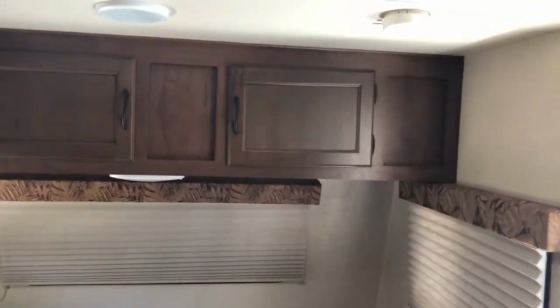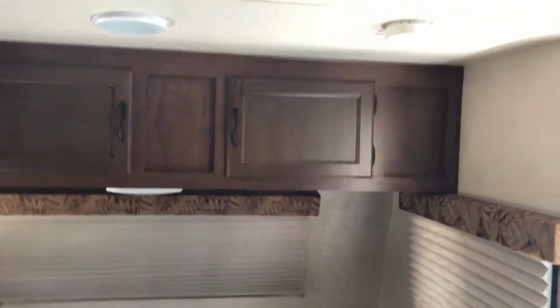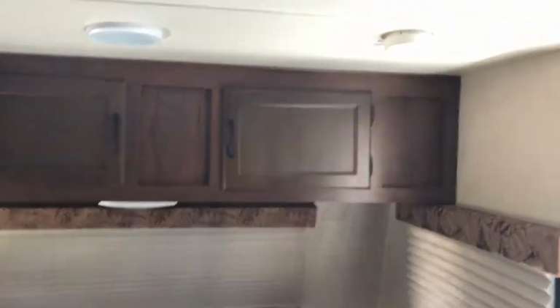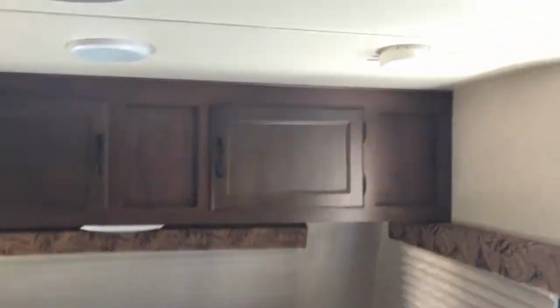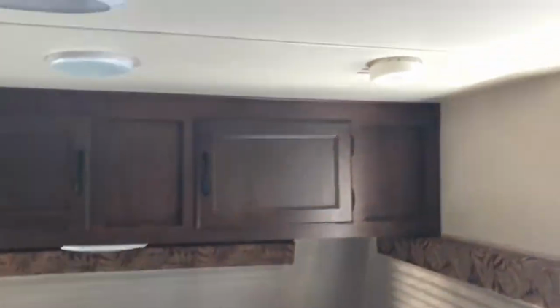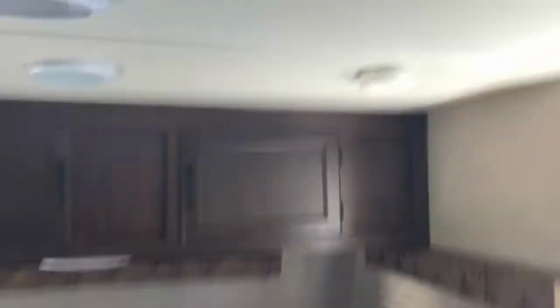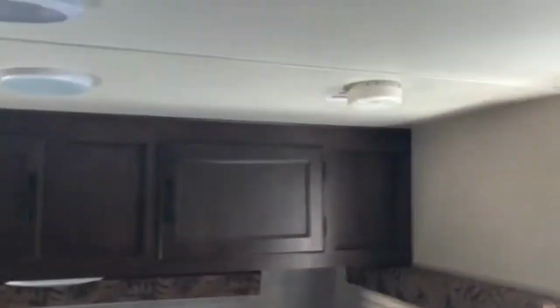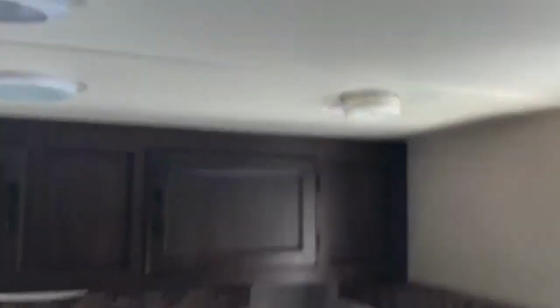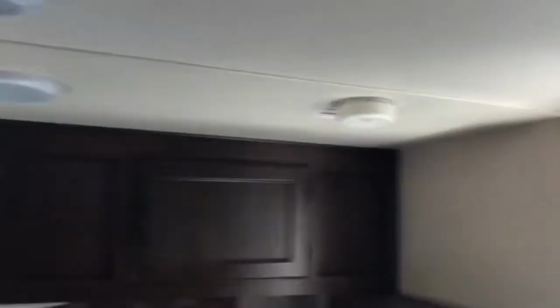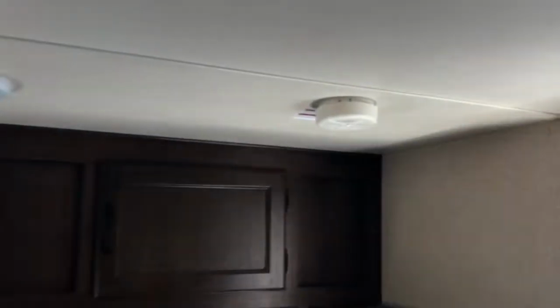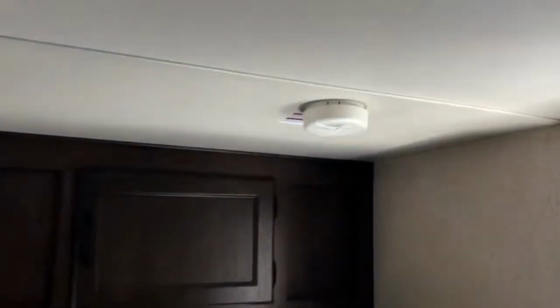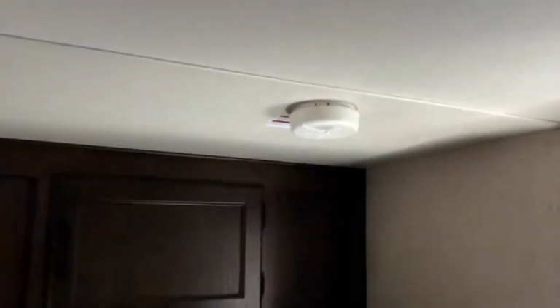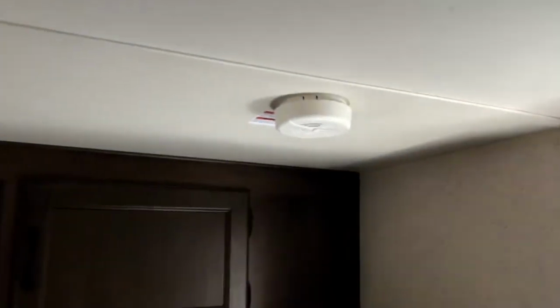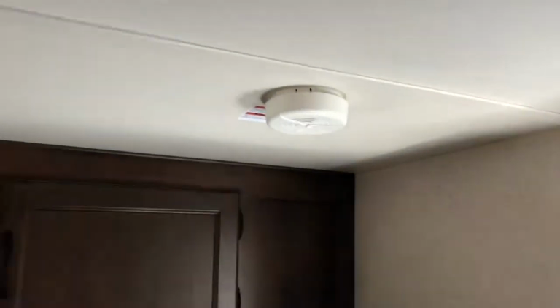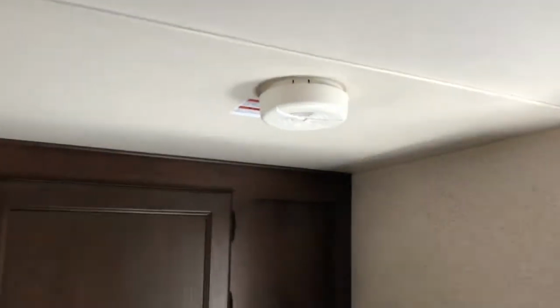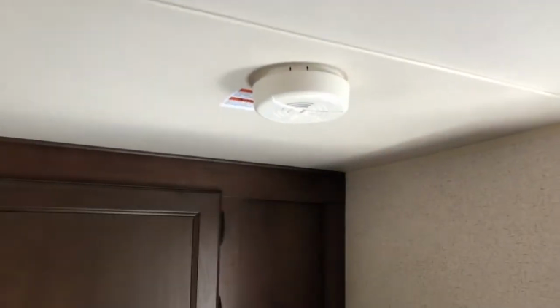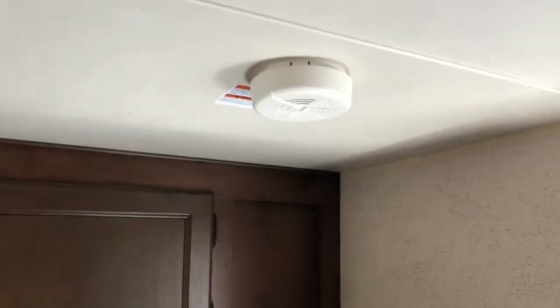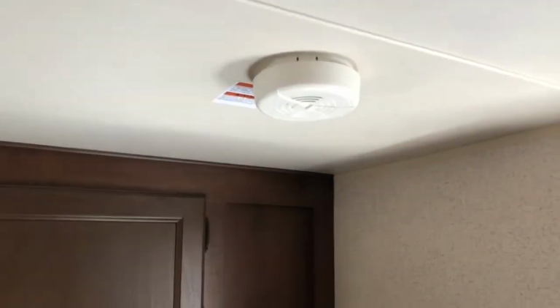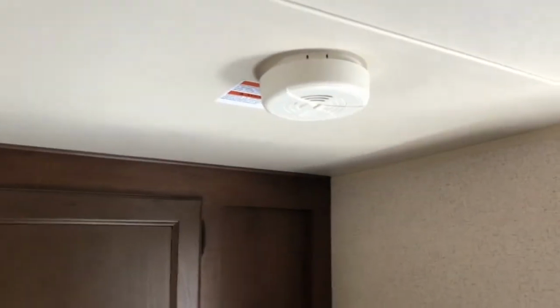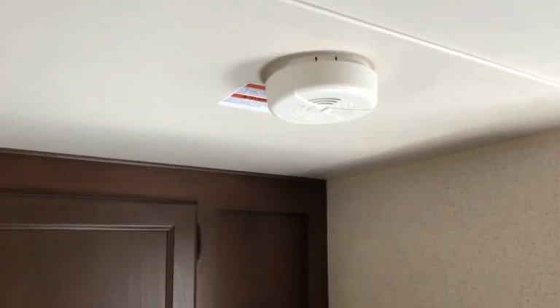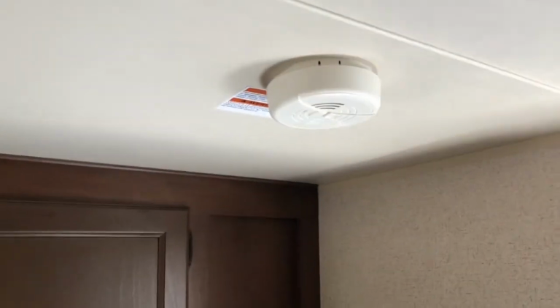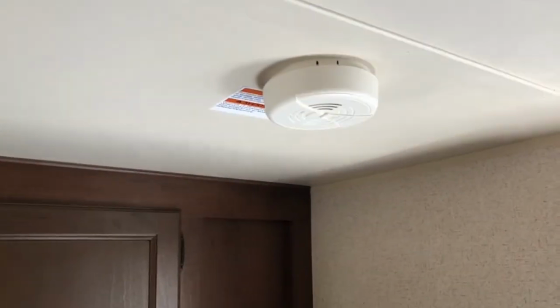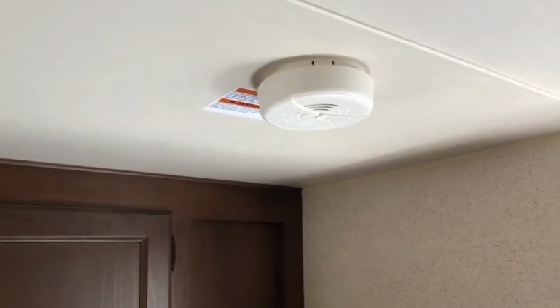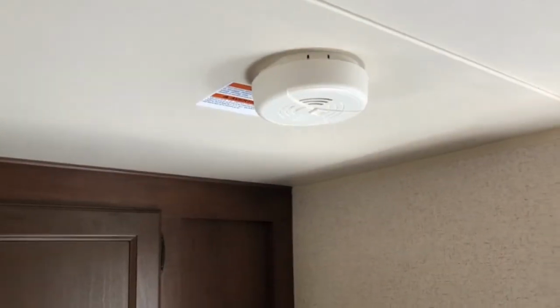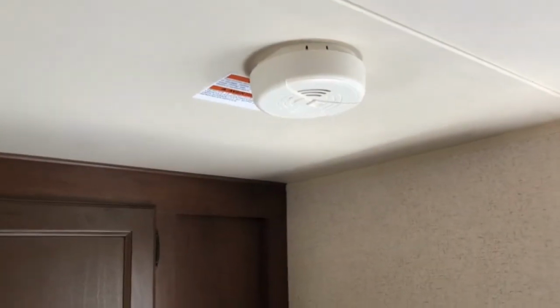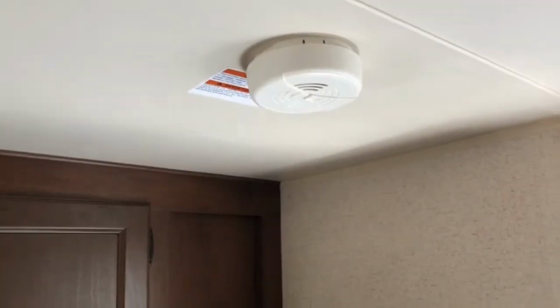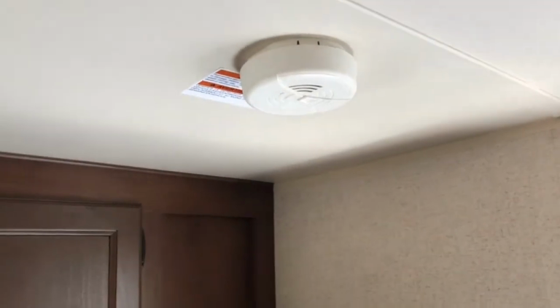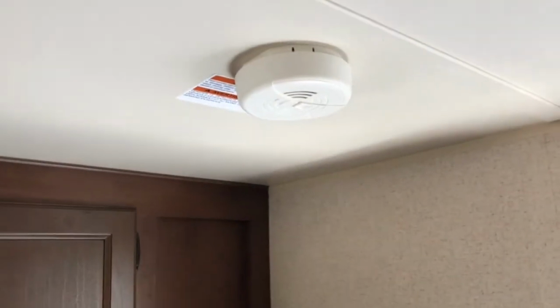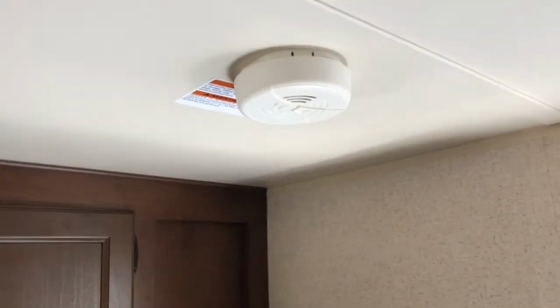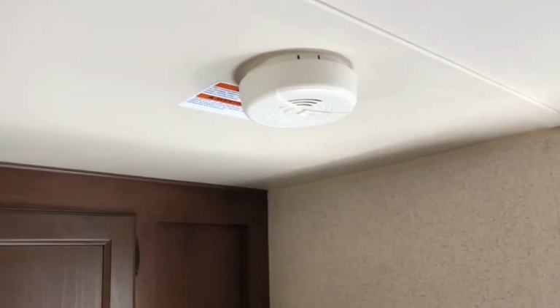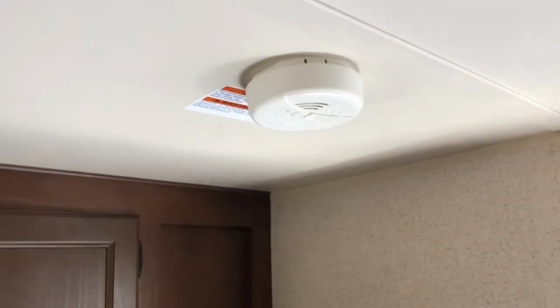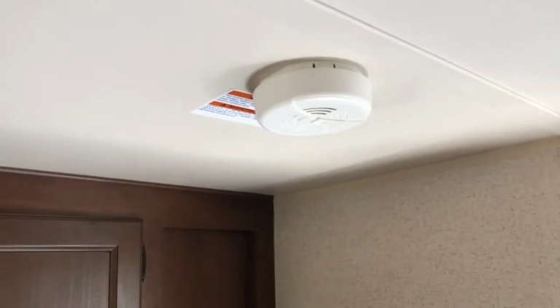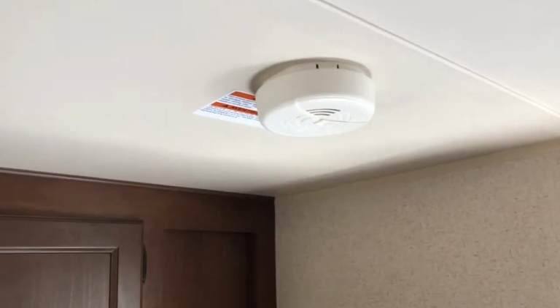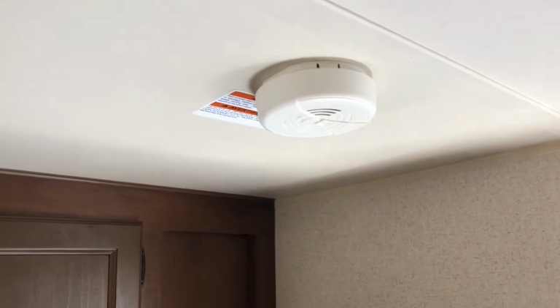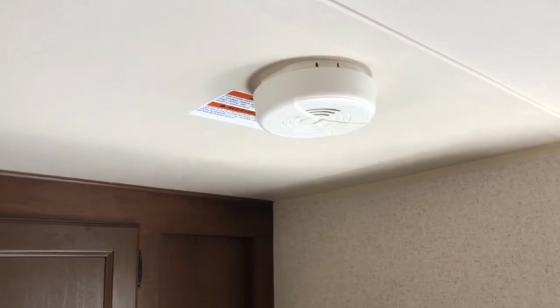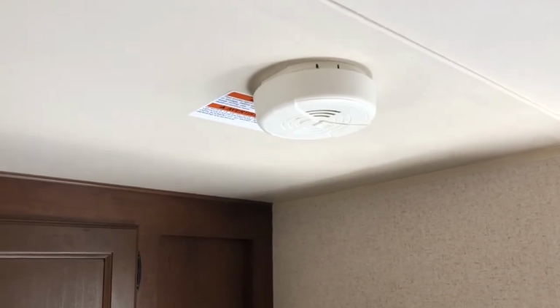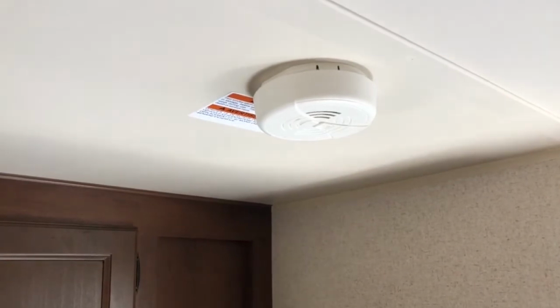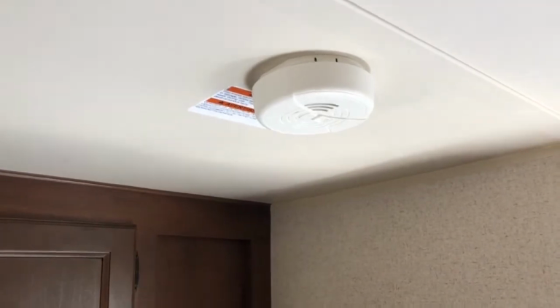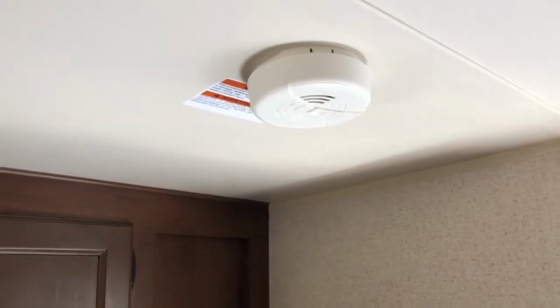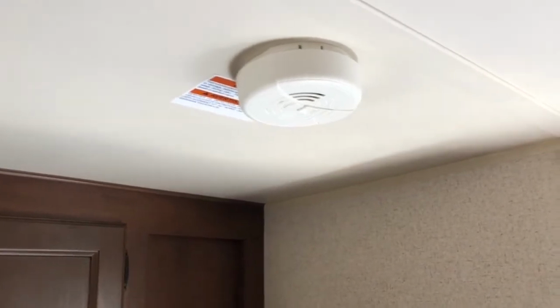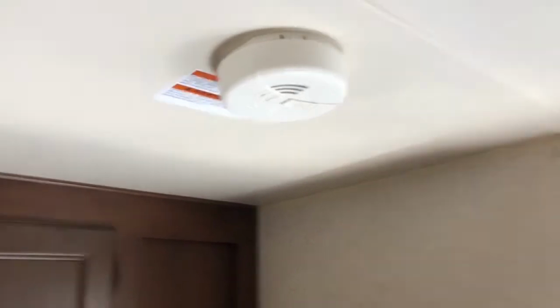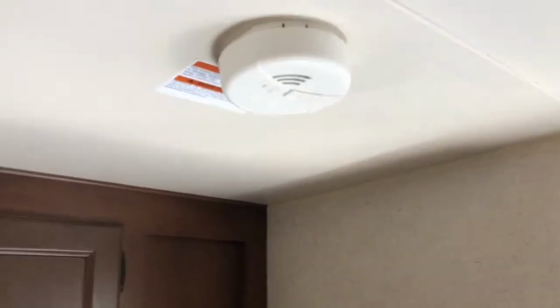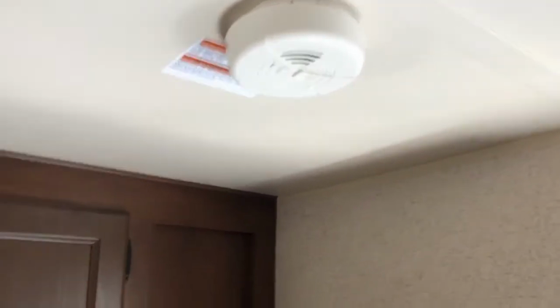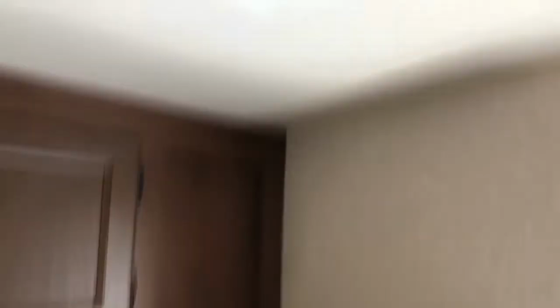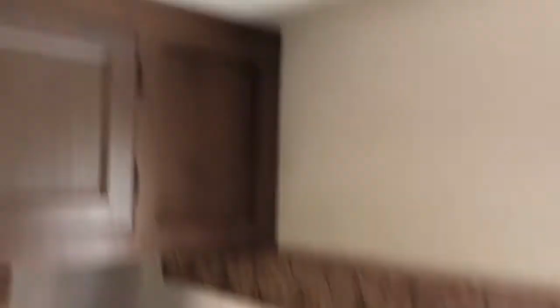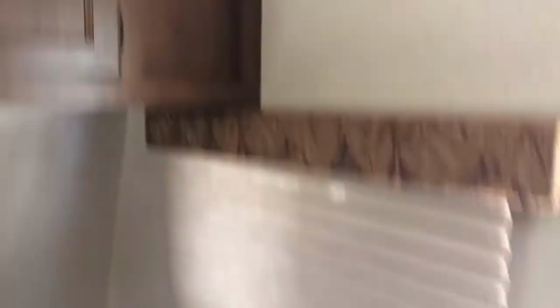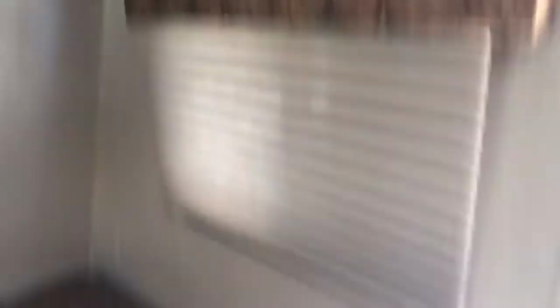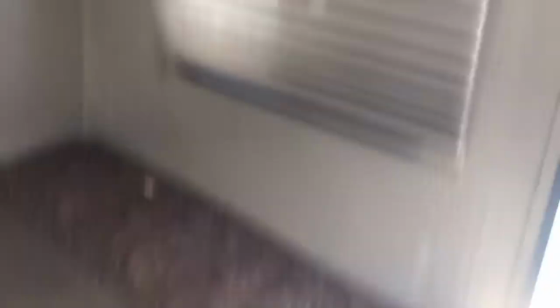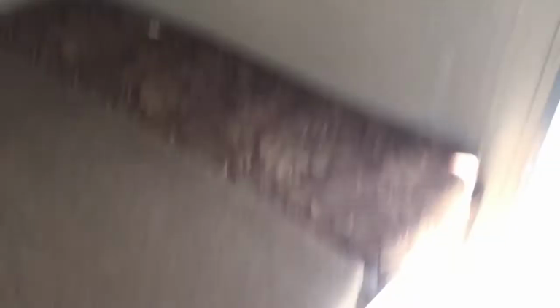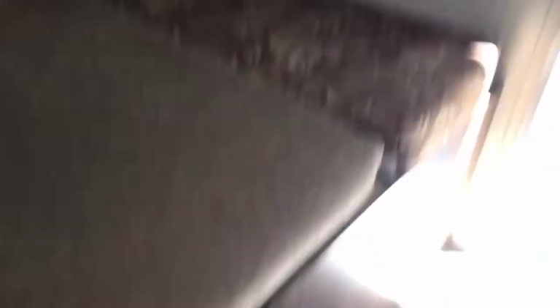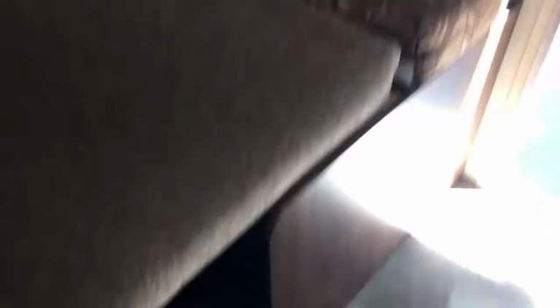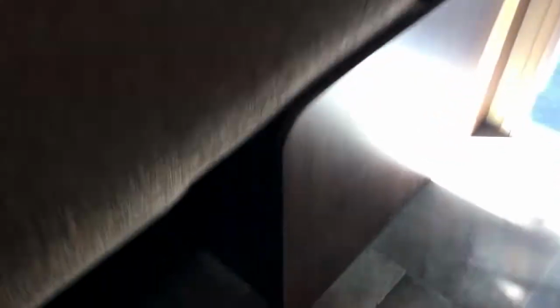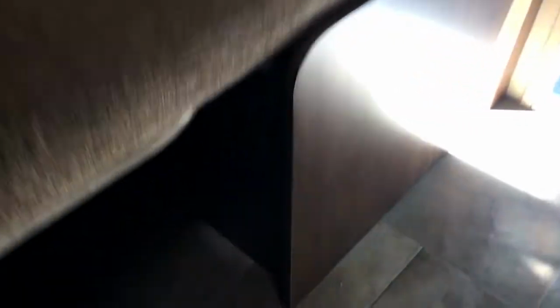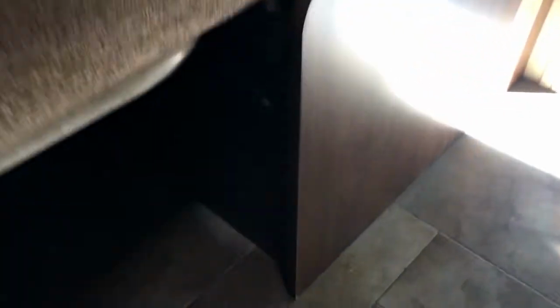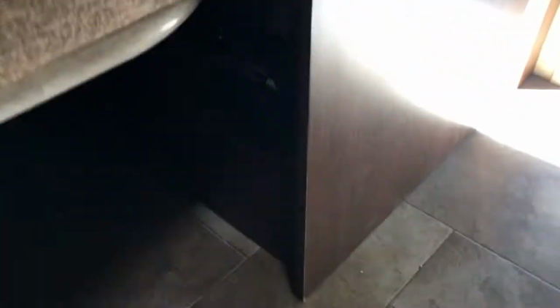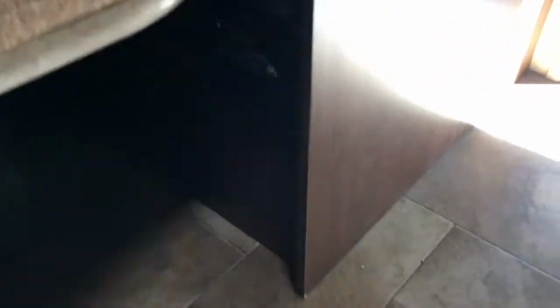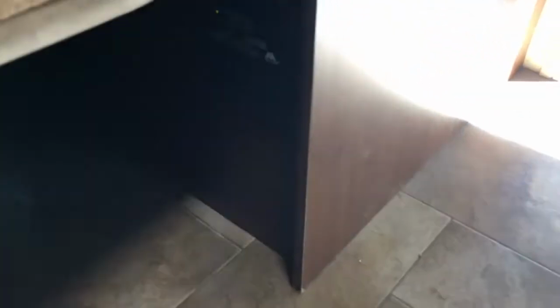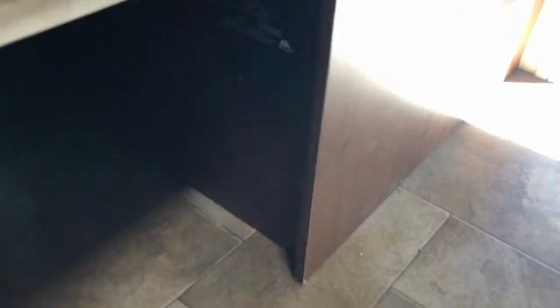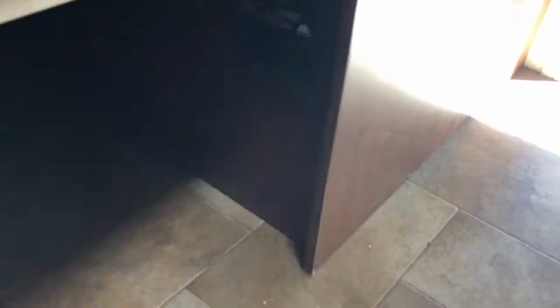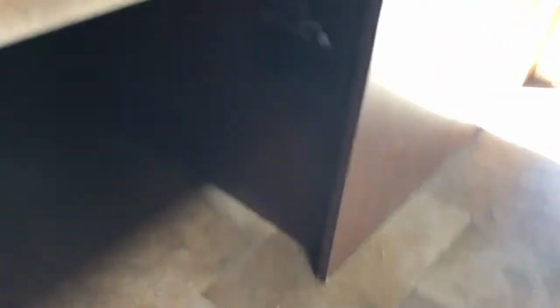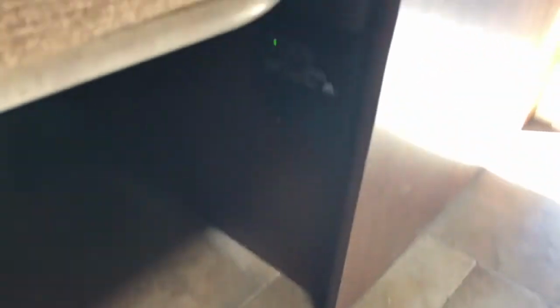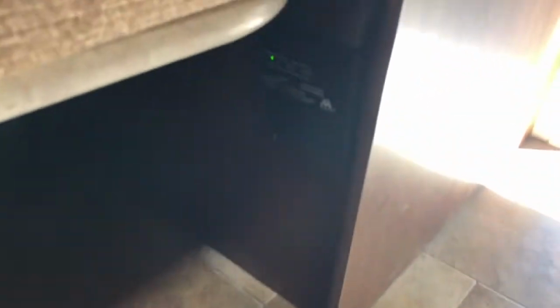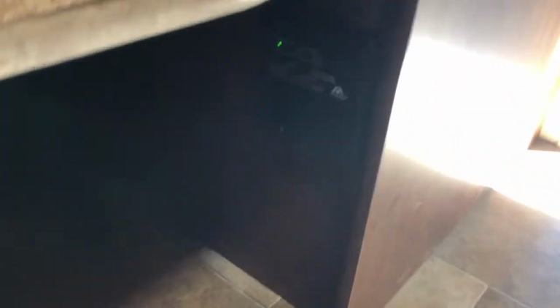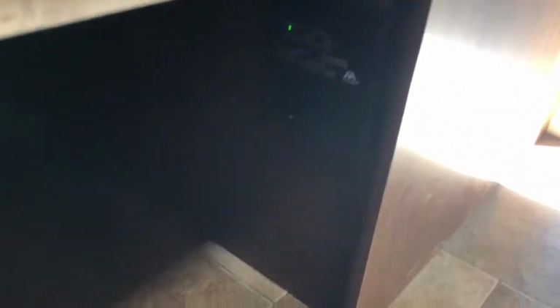There is a smoke detector up here and down here is a CO2 detector.